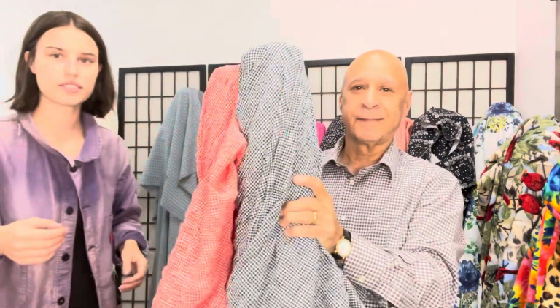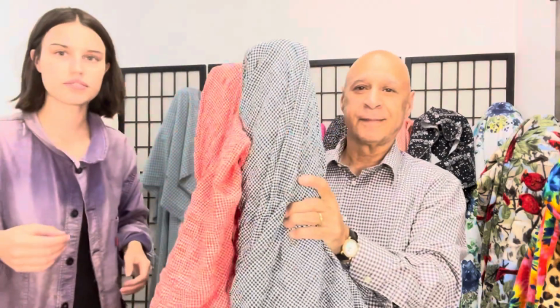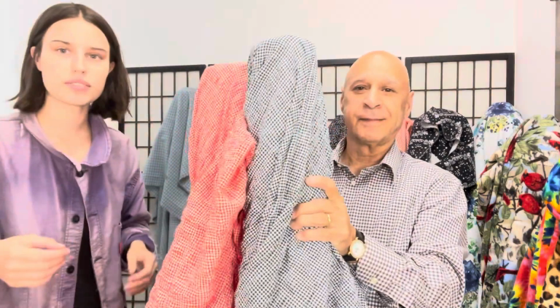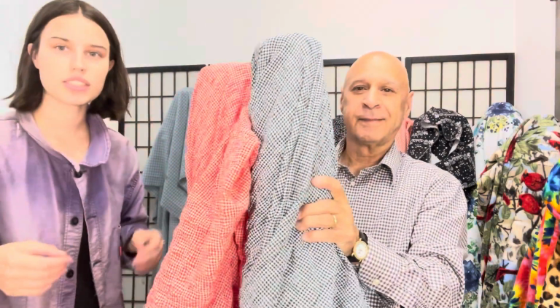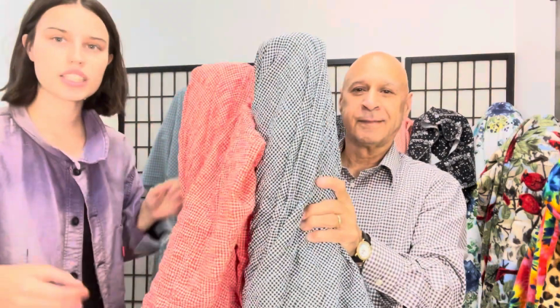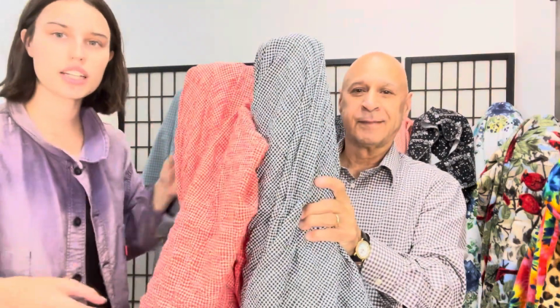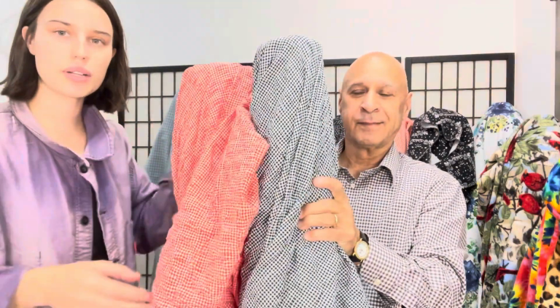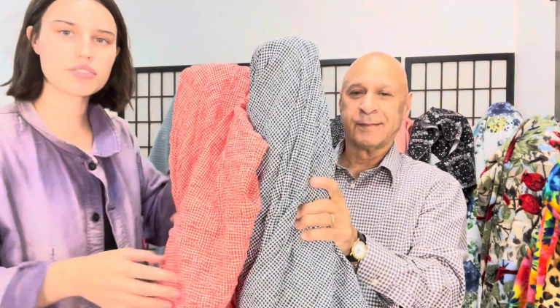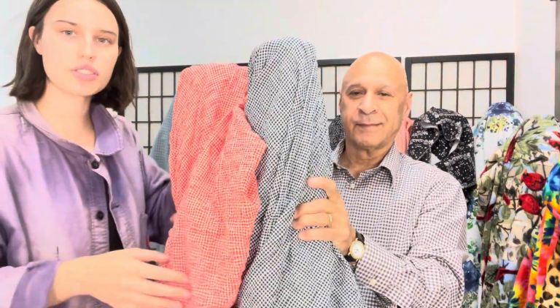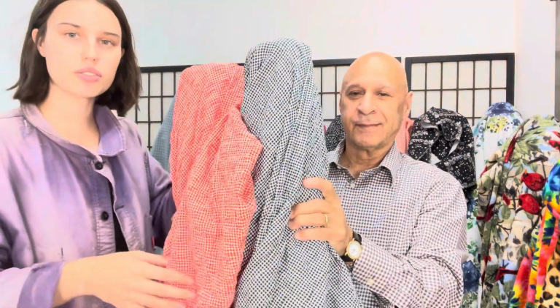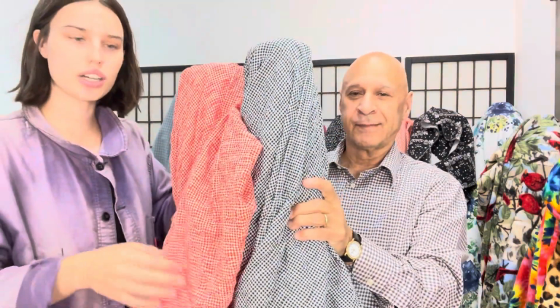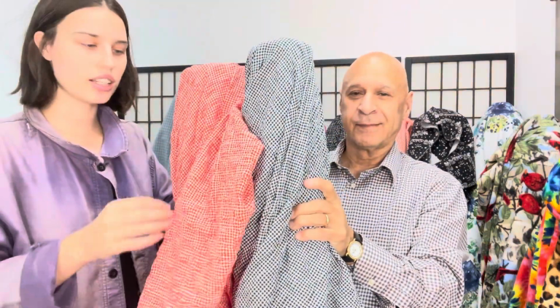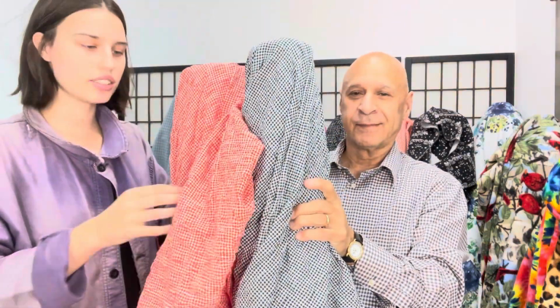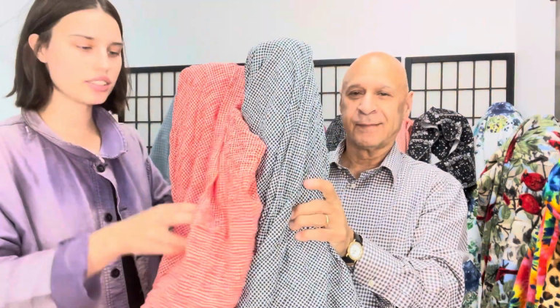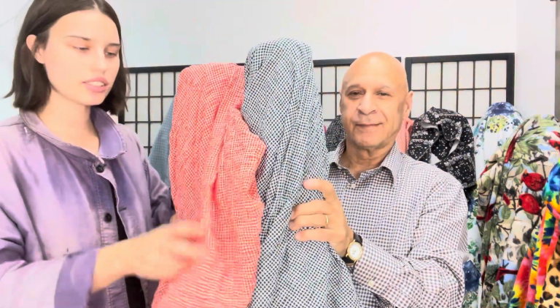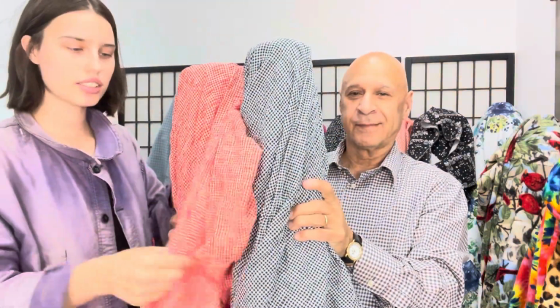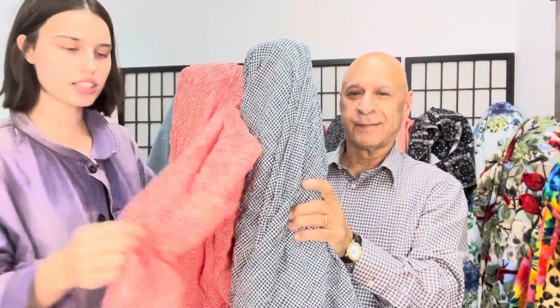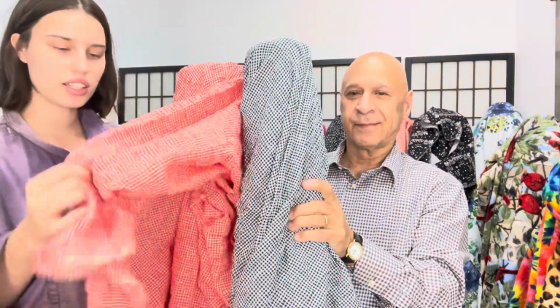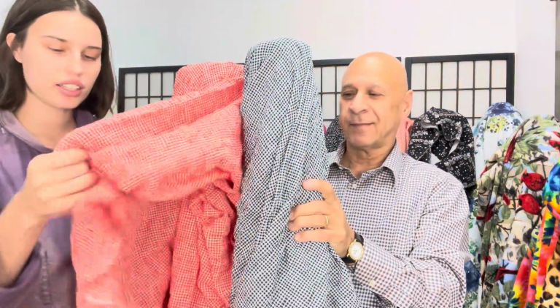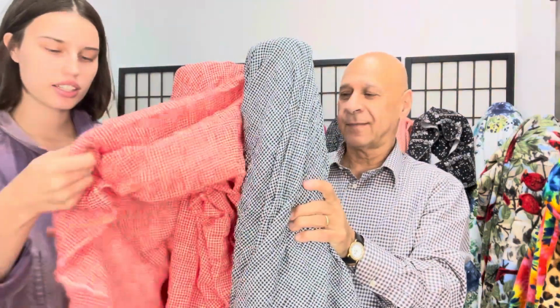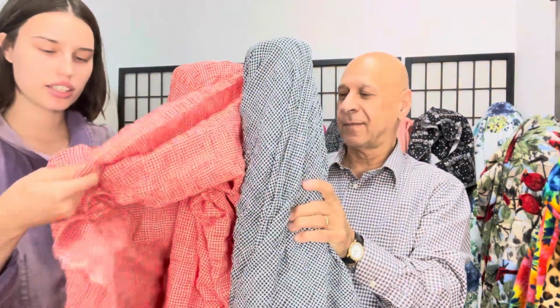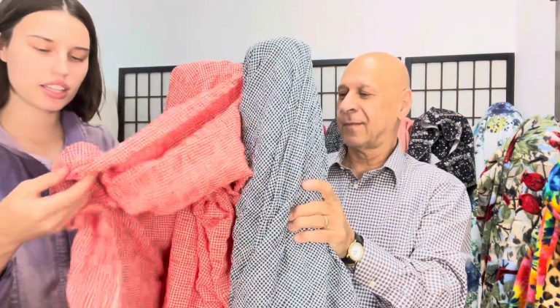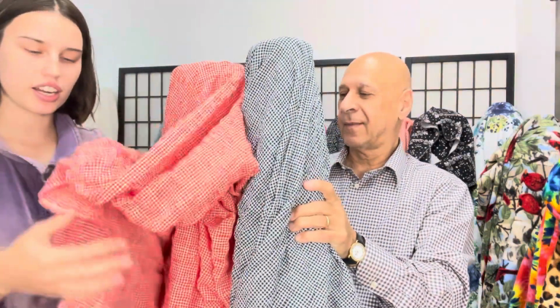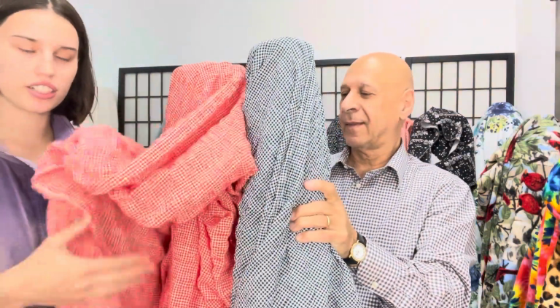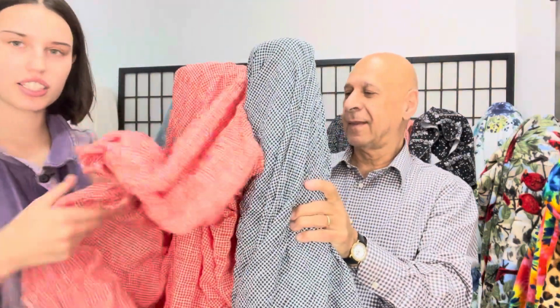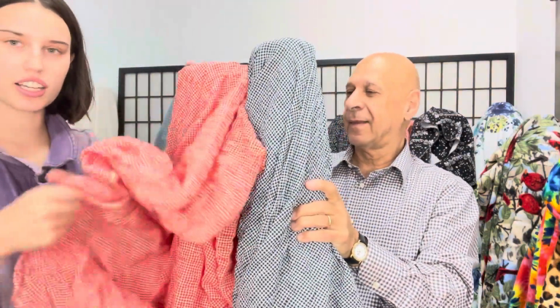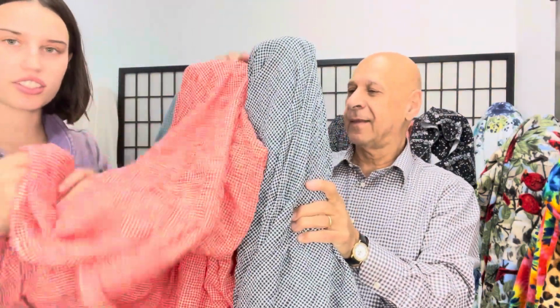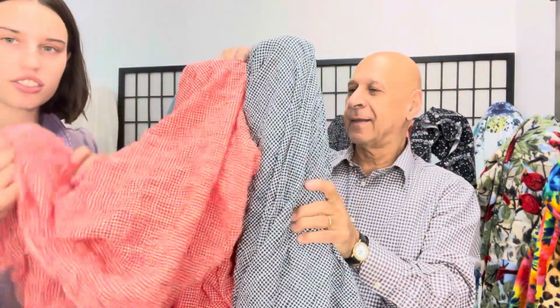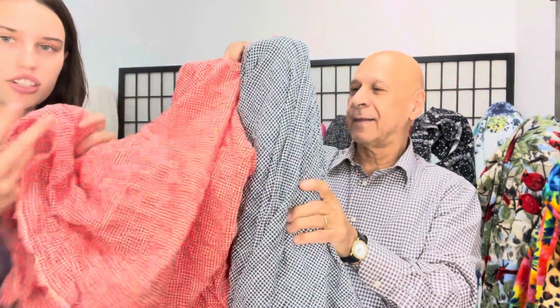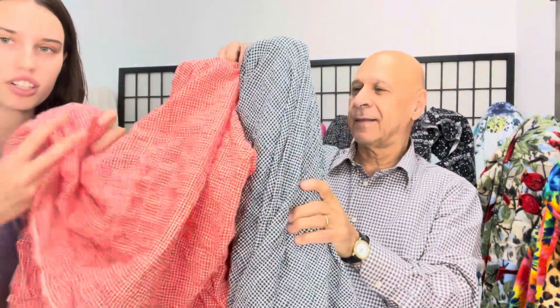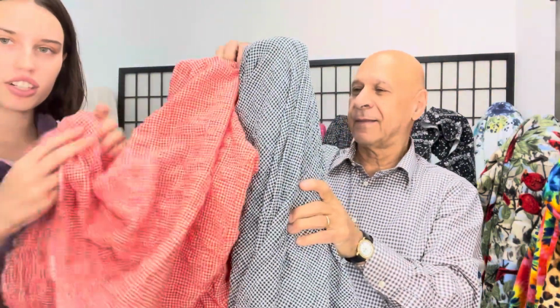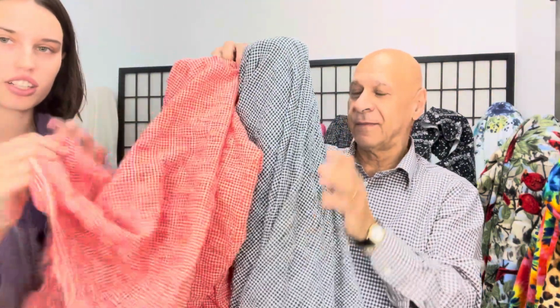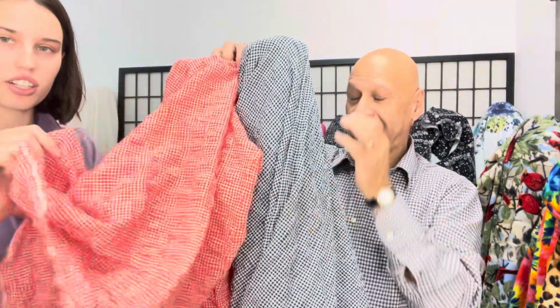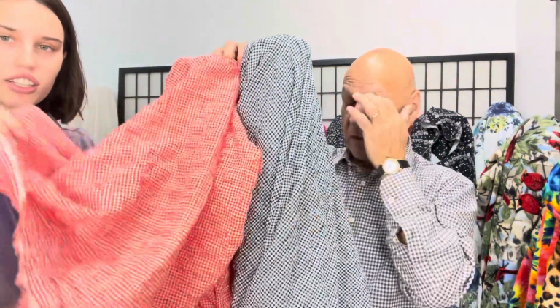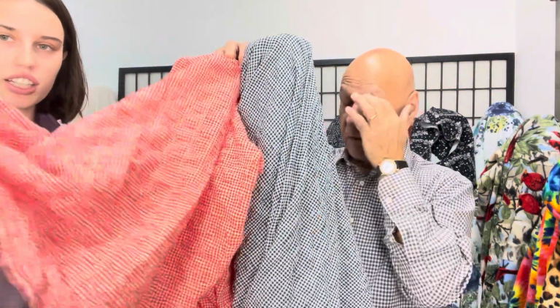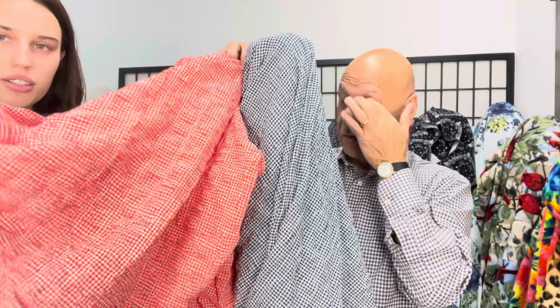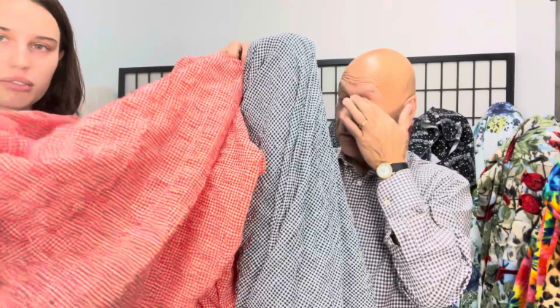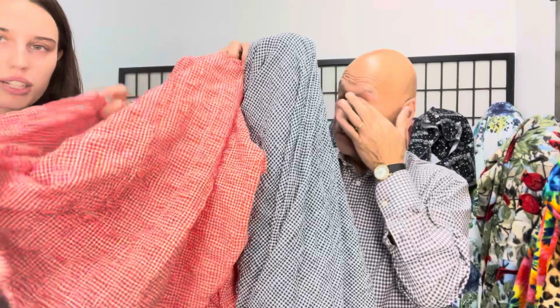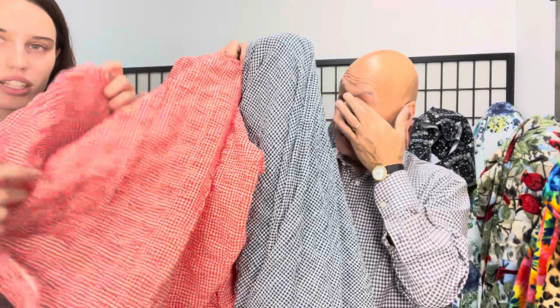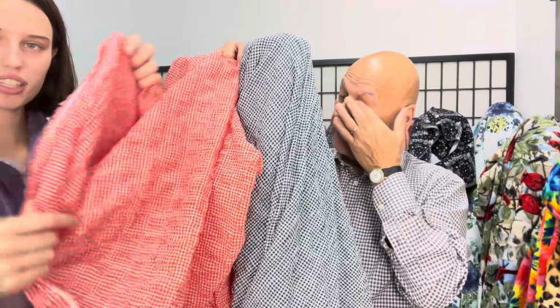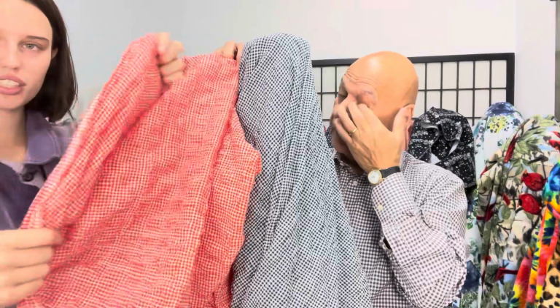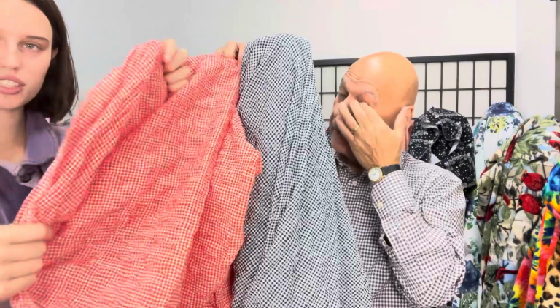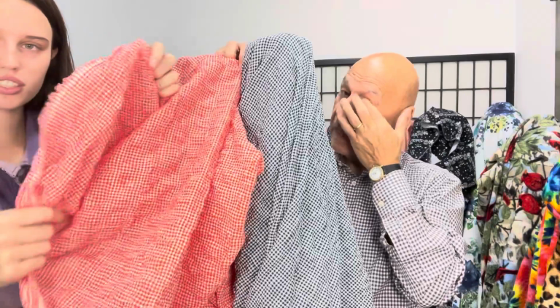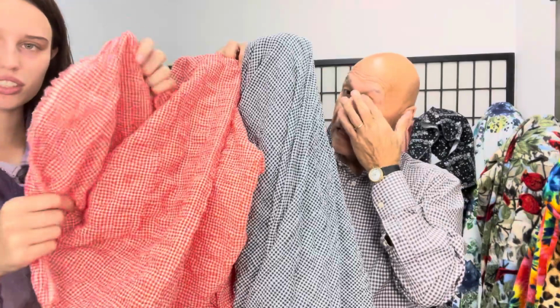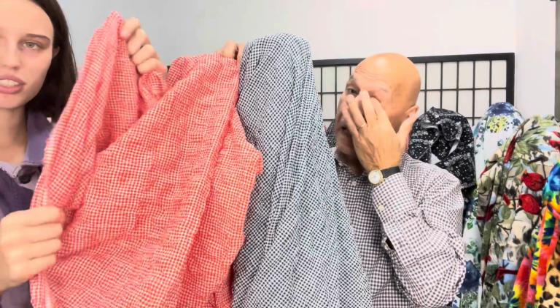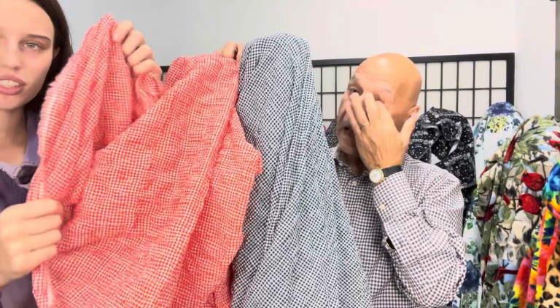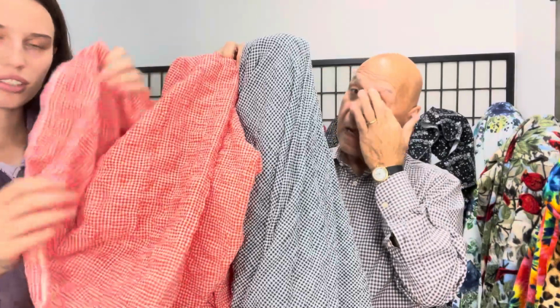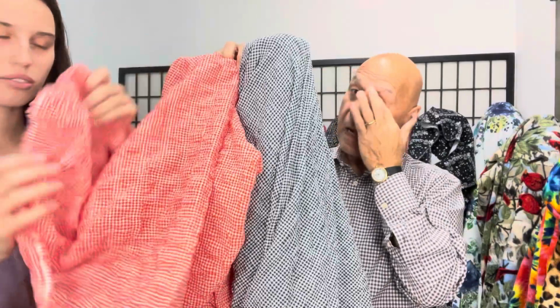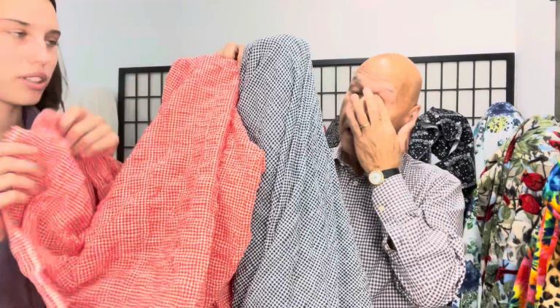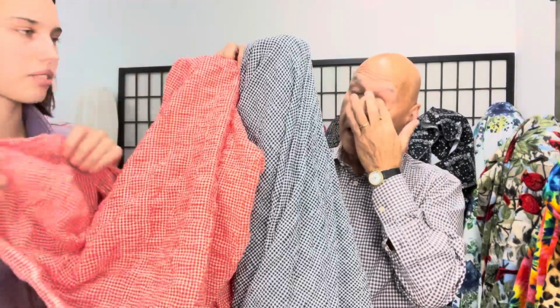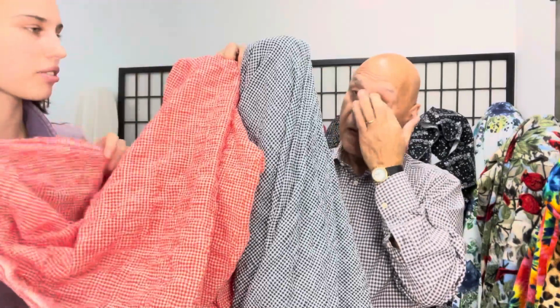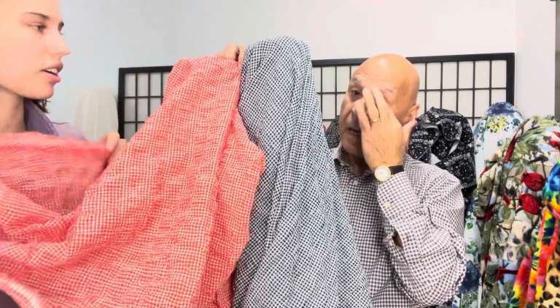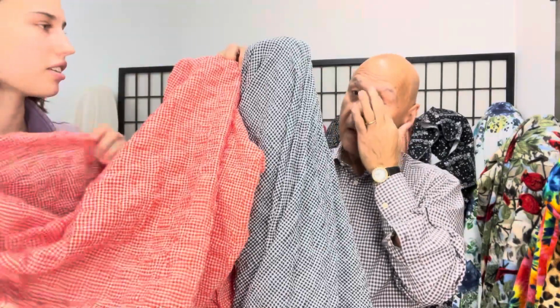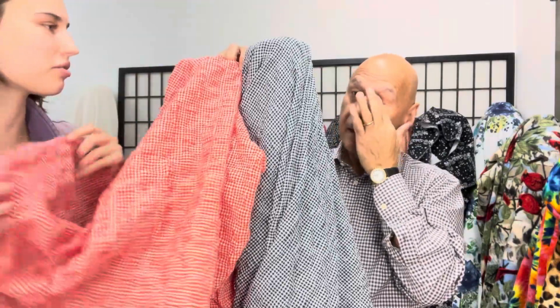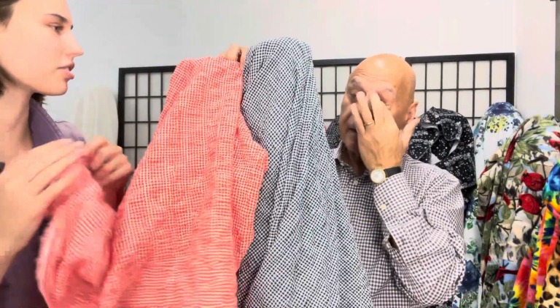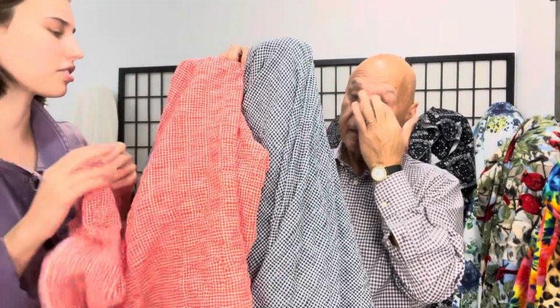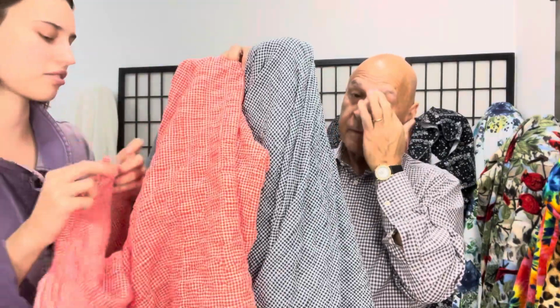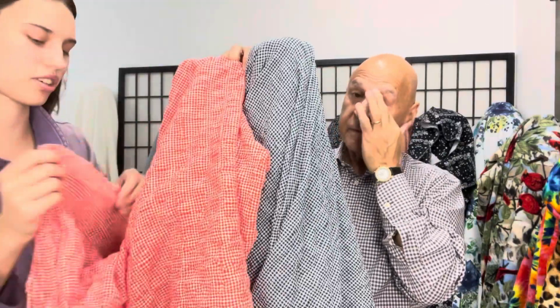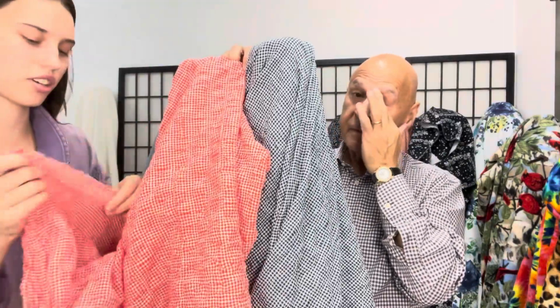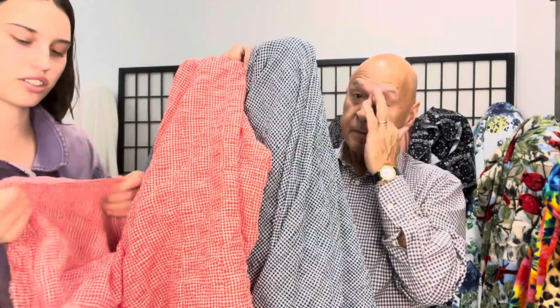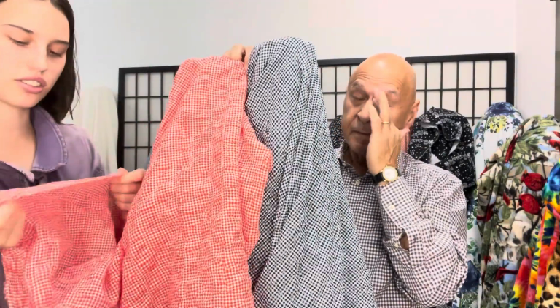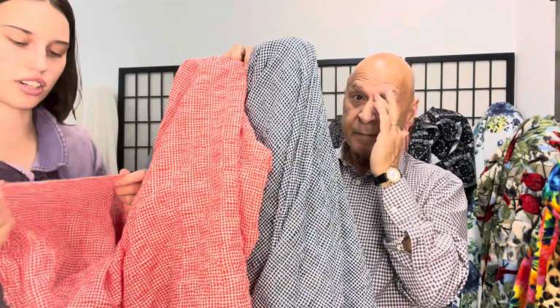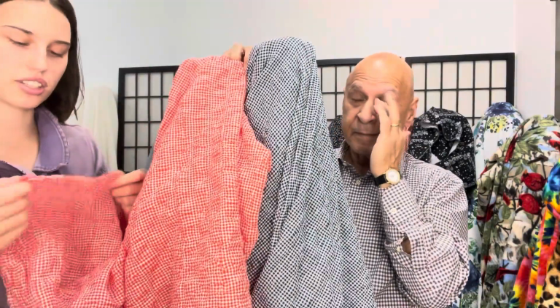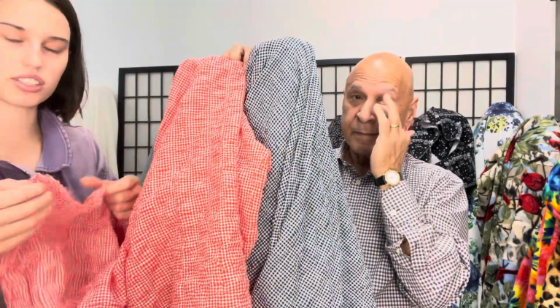Here we have two cottons — they are textured, very lightweight, and really fun for skirts and dresses.